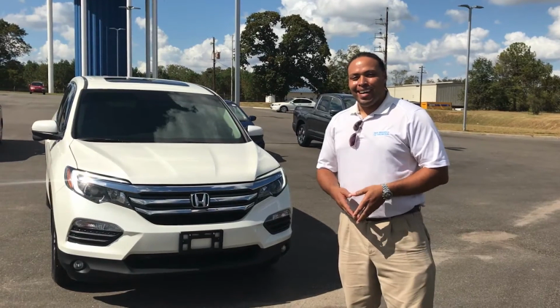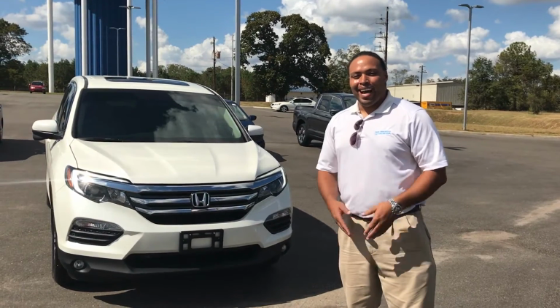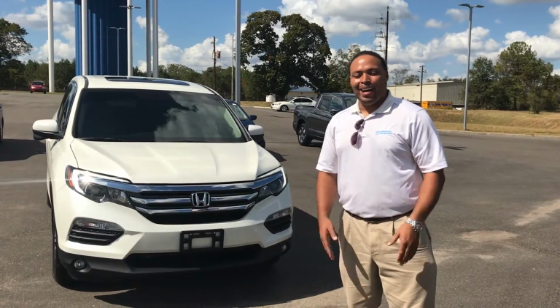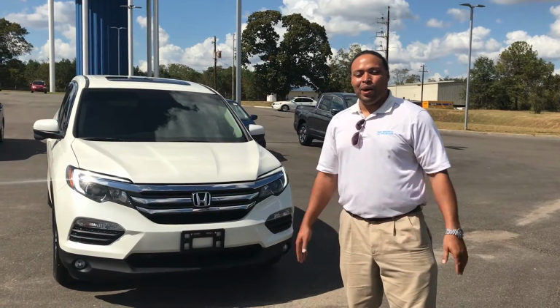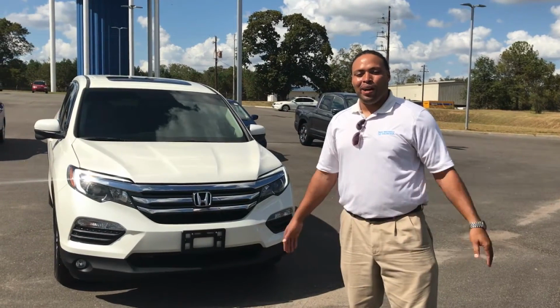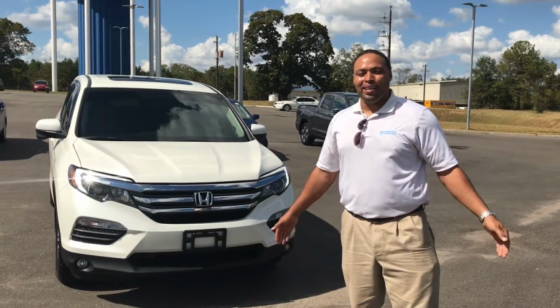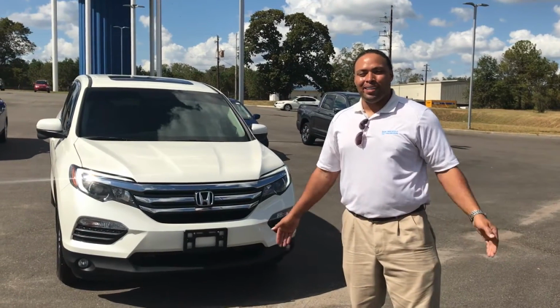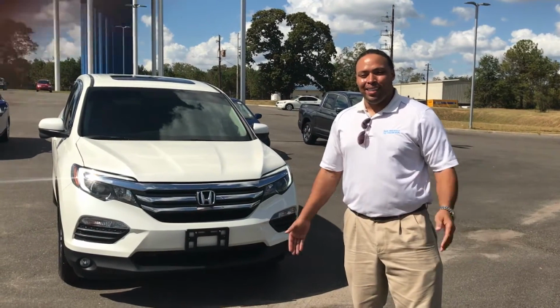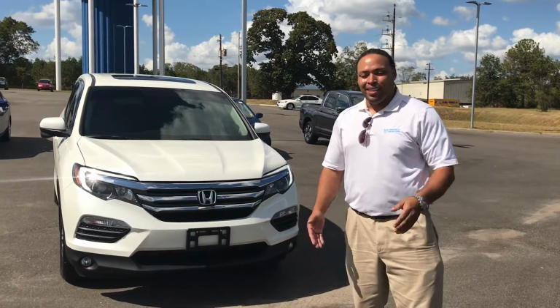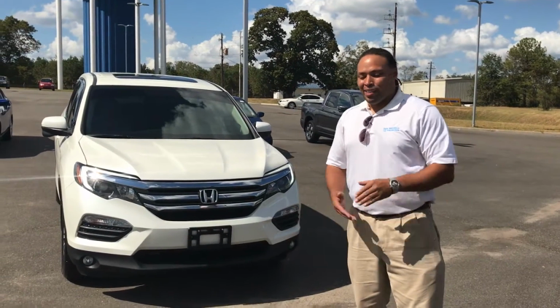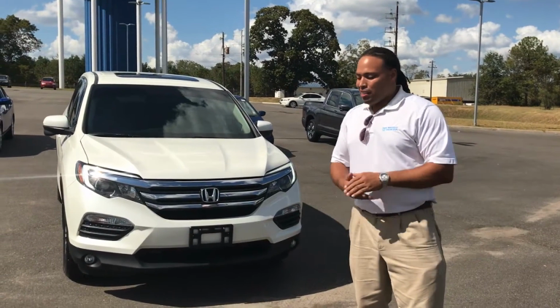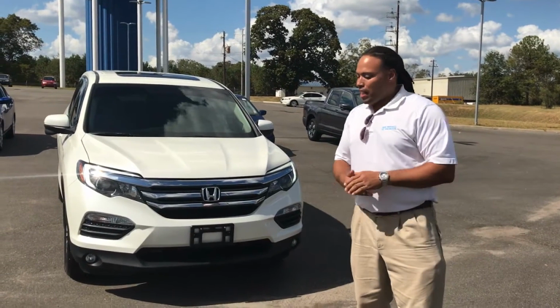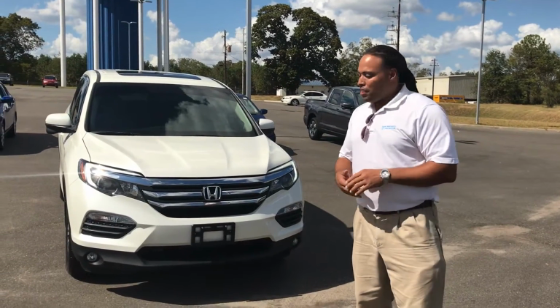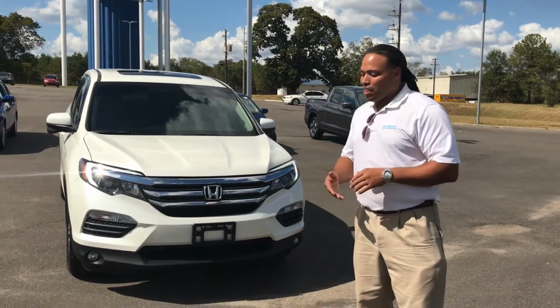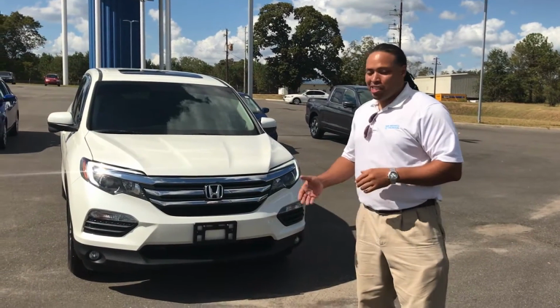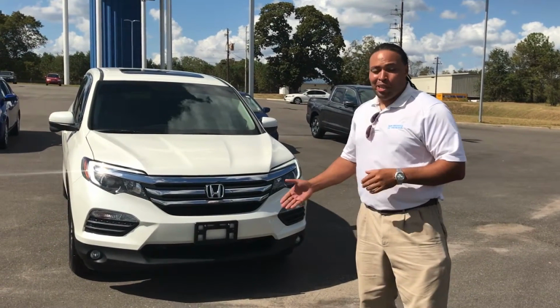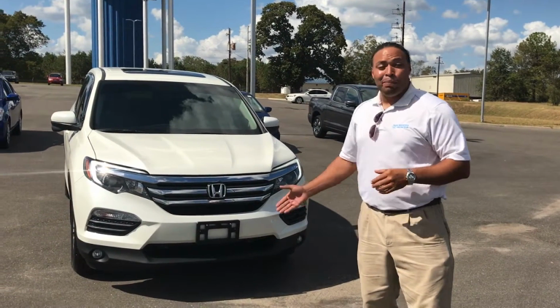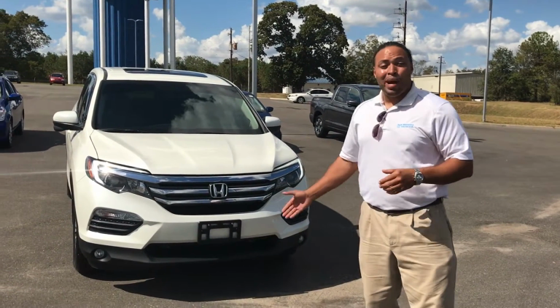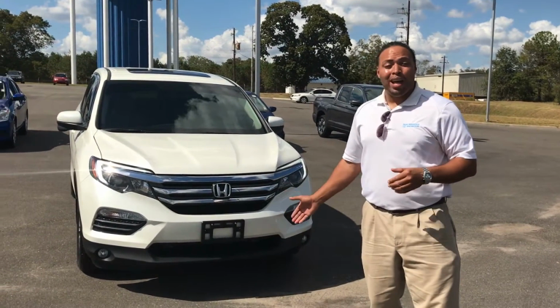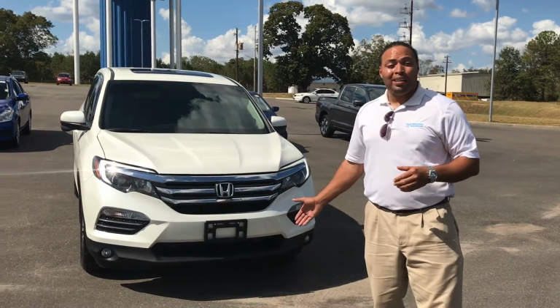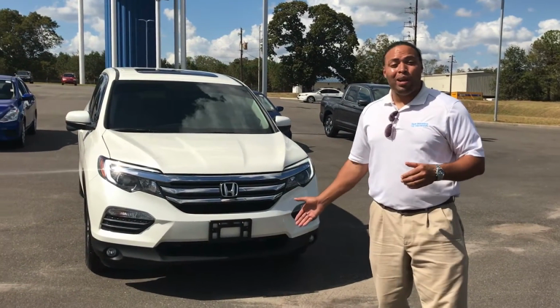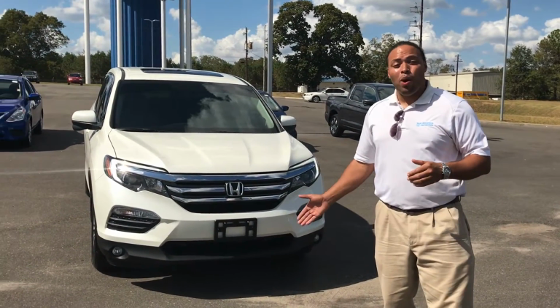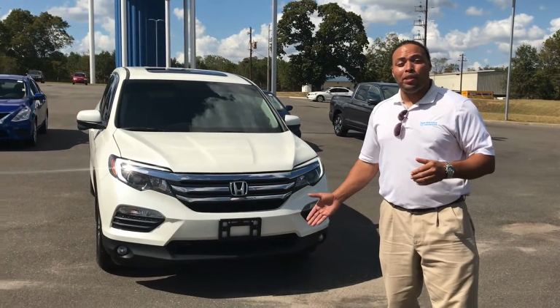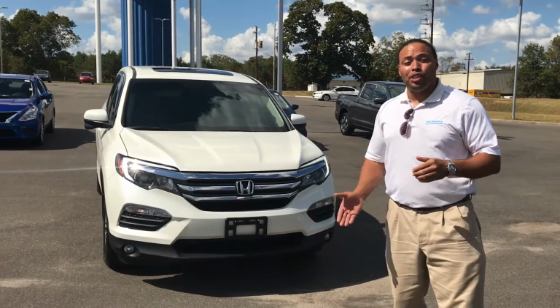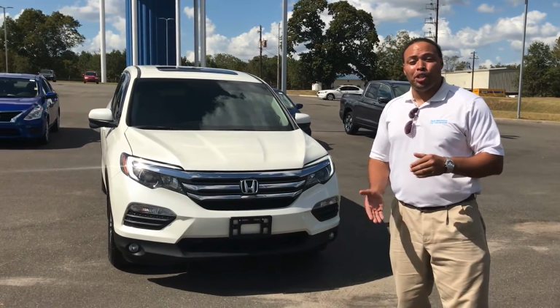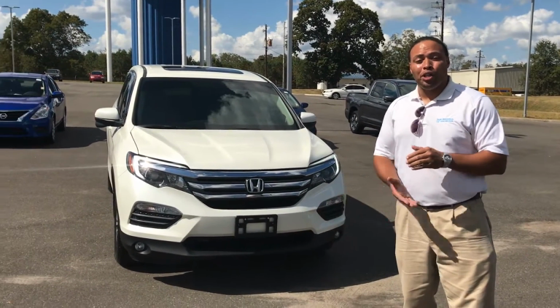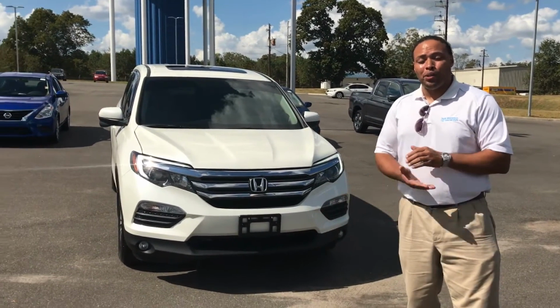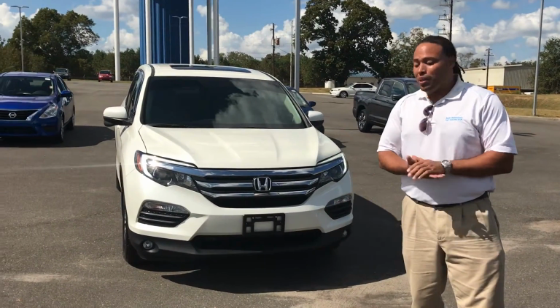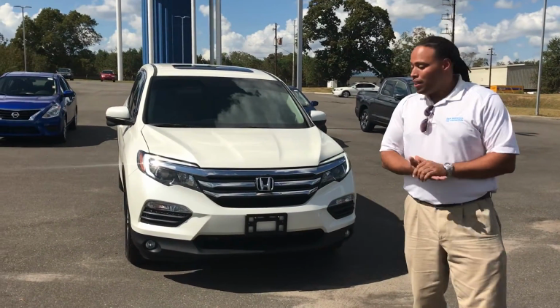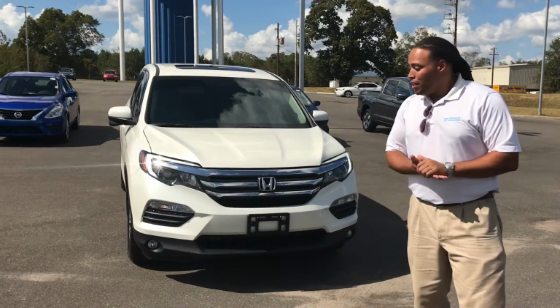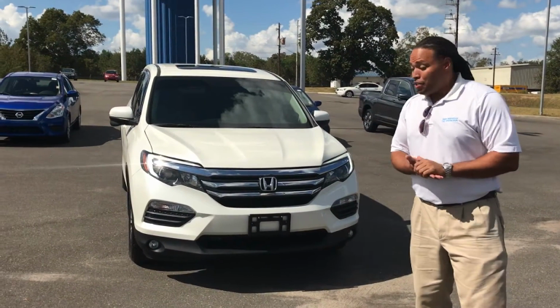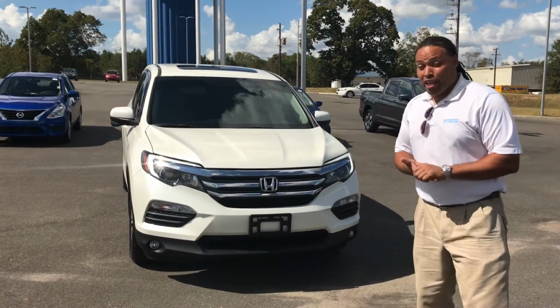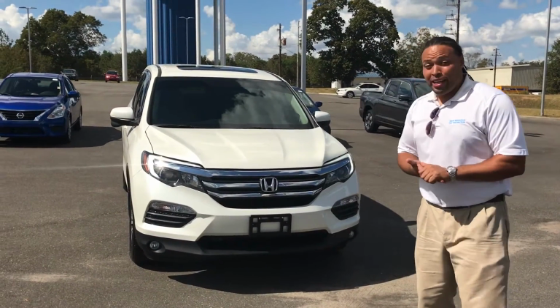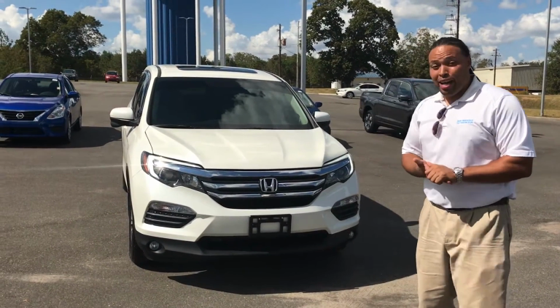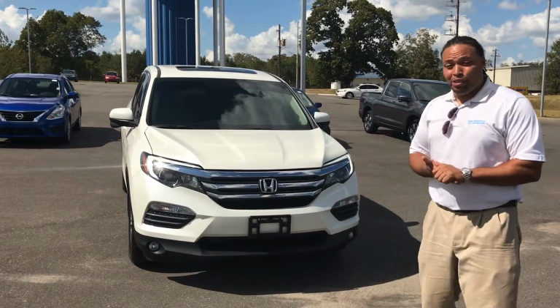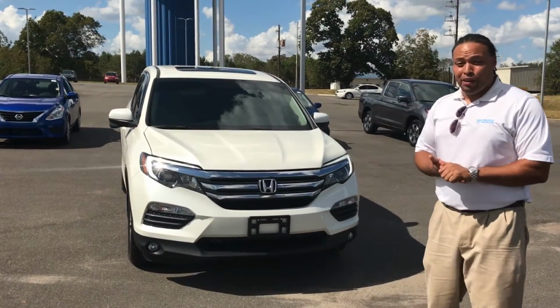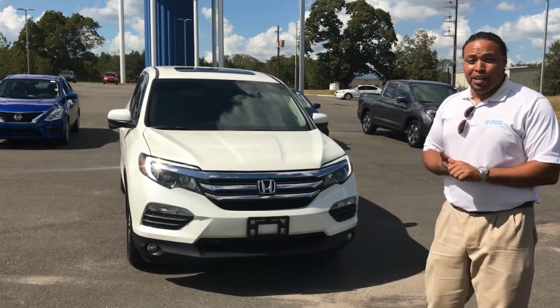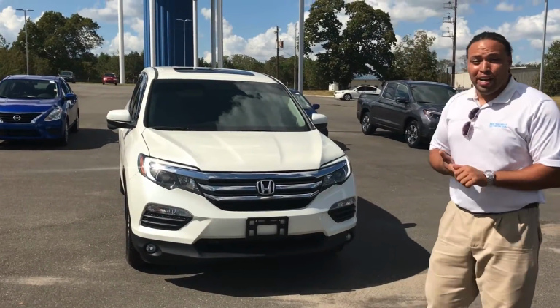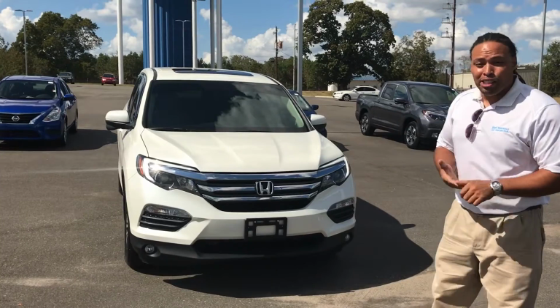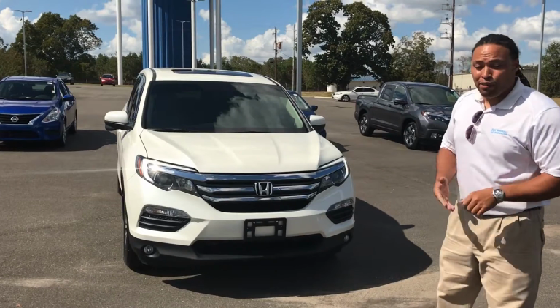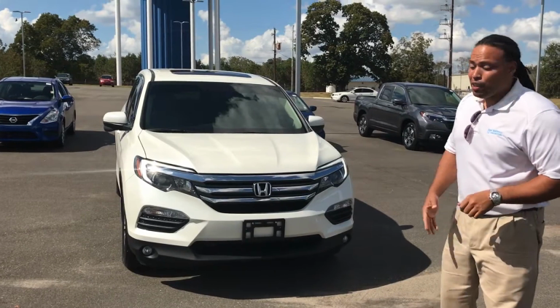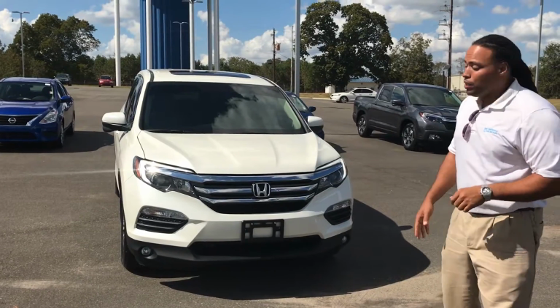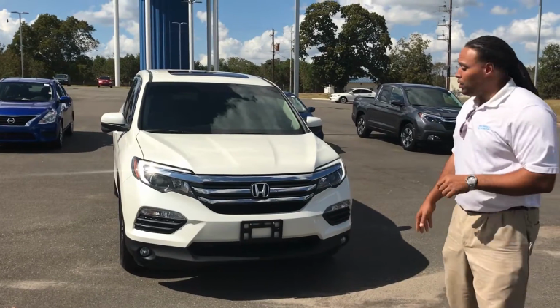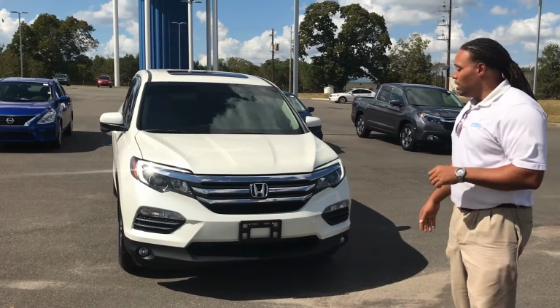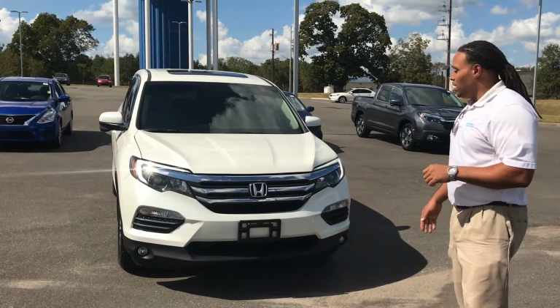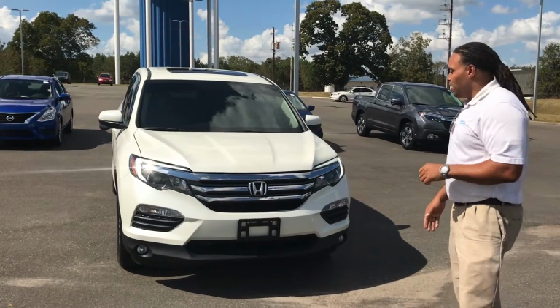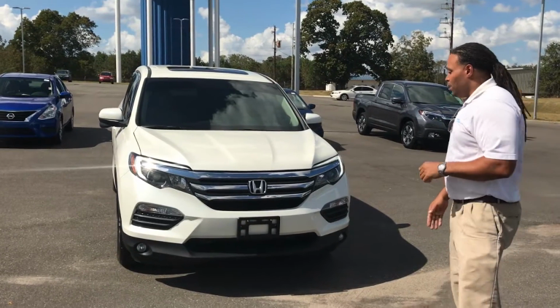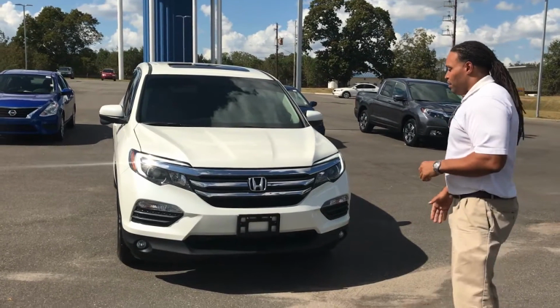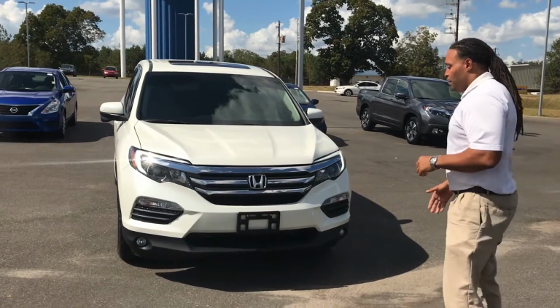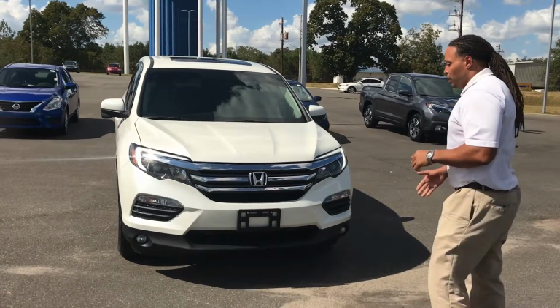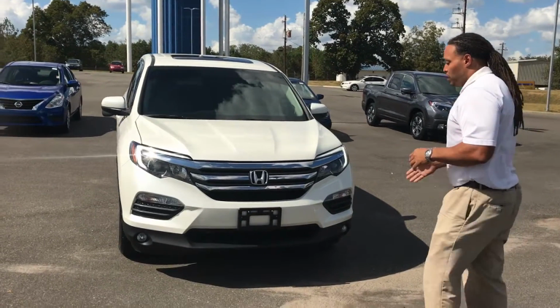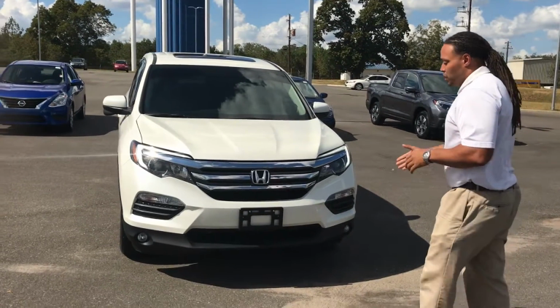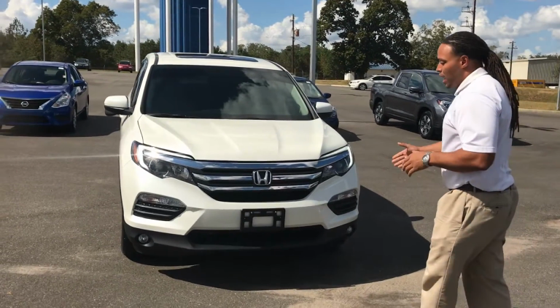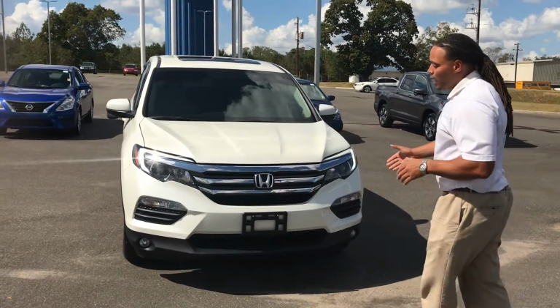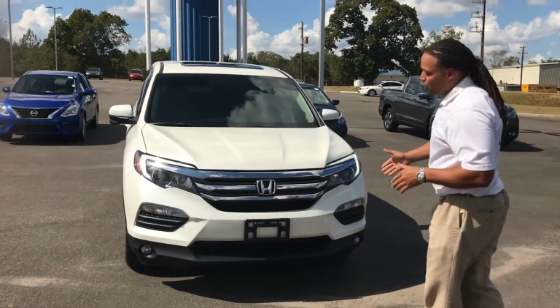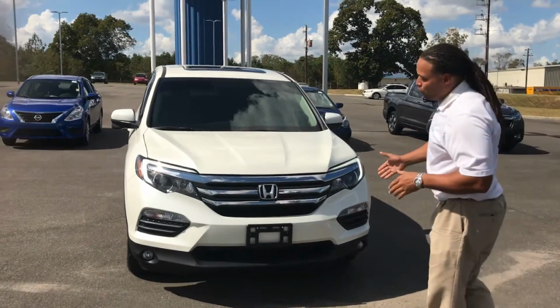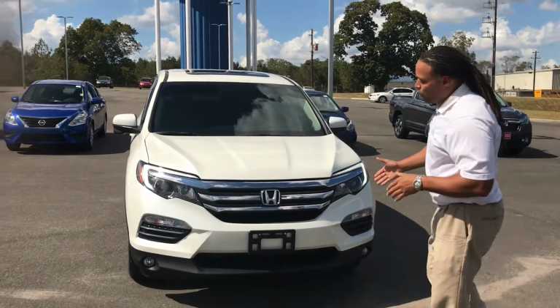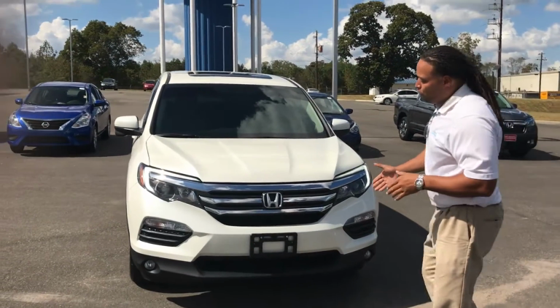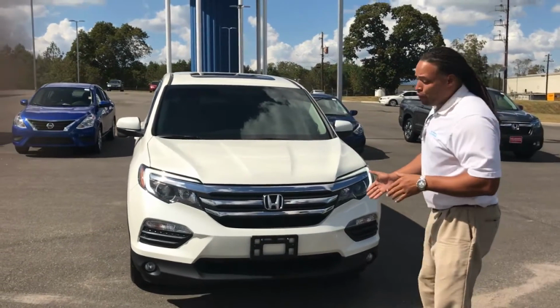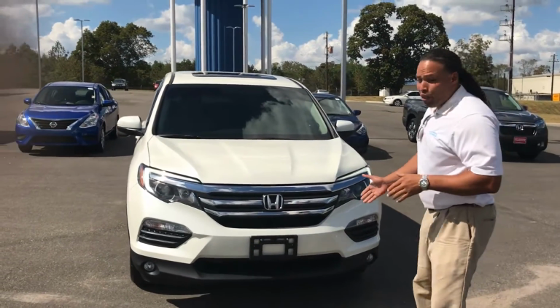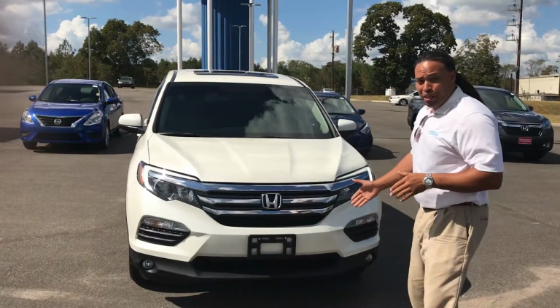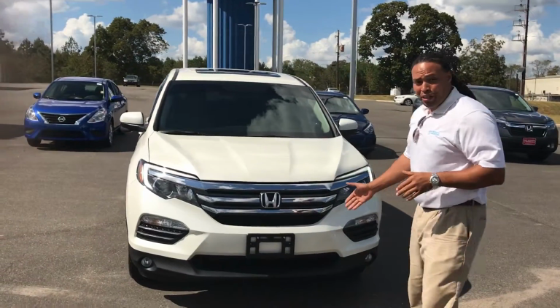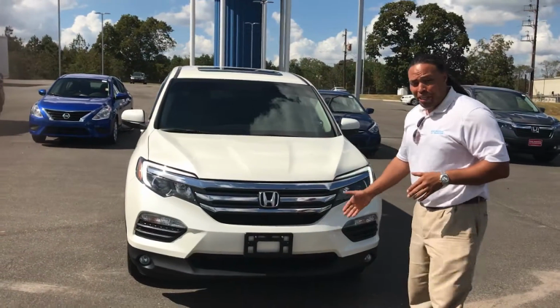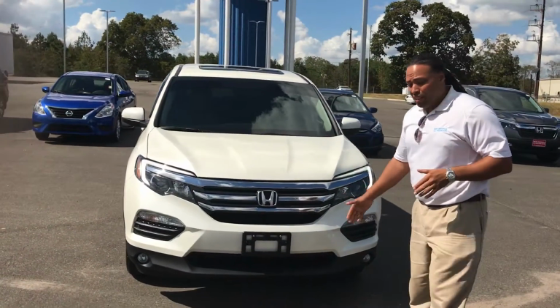Hi, how are you? This is that 16 Pilot that I wanted to show you. Check it out, it's a very nice vehicle, very stylish vehicle, very clean.